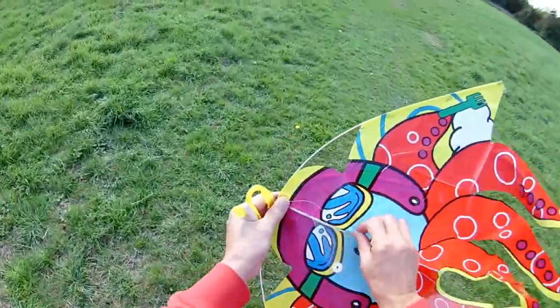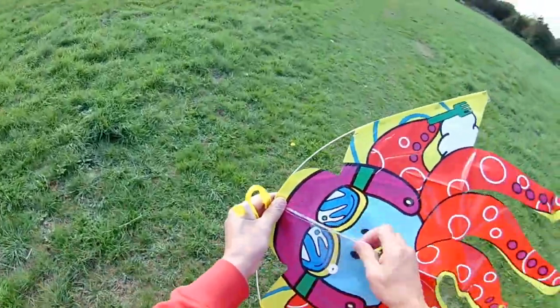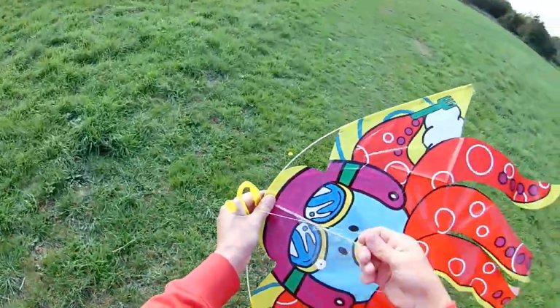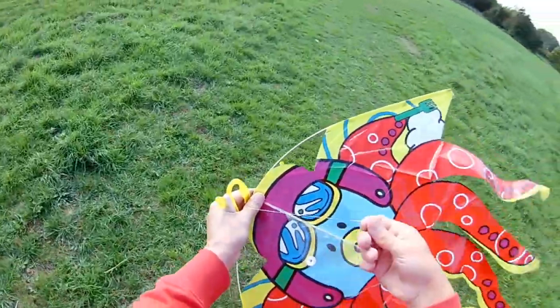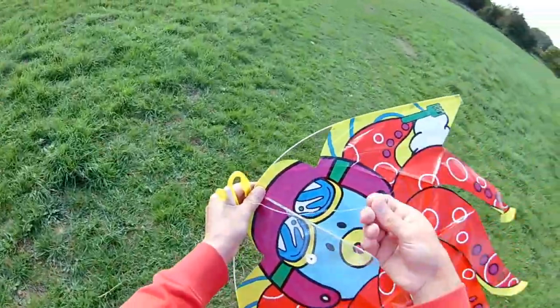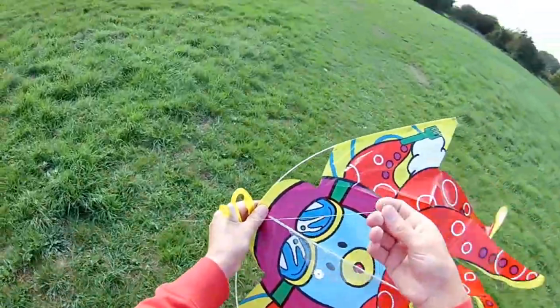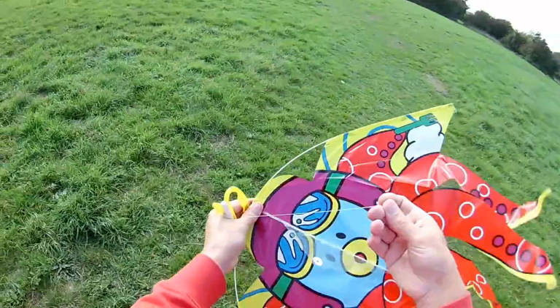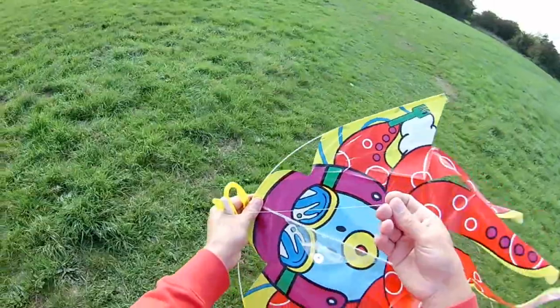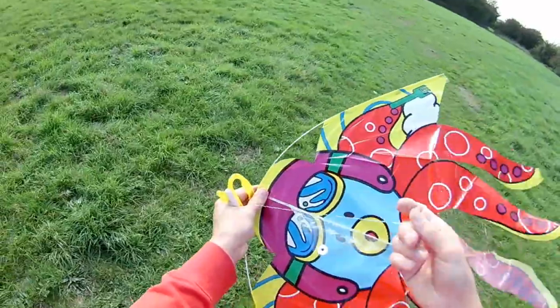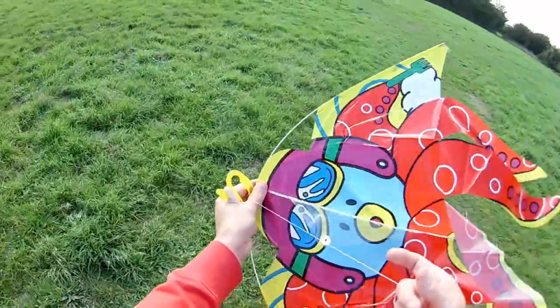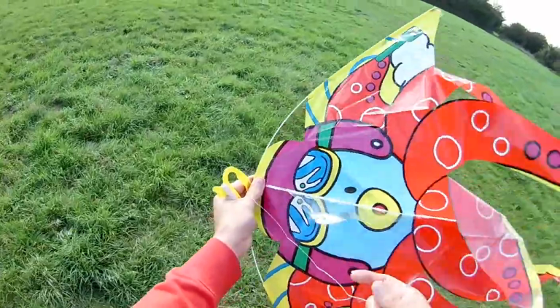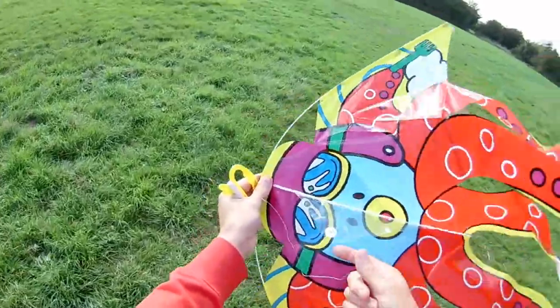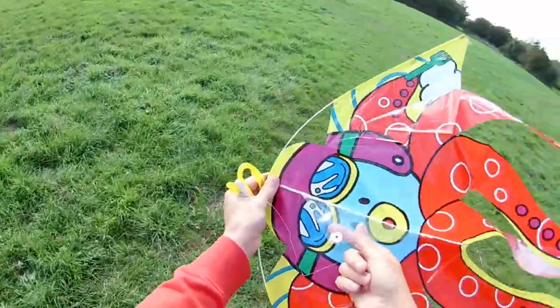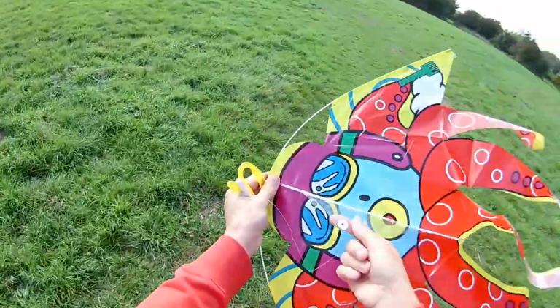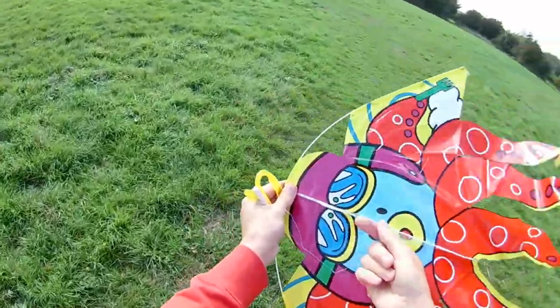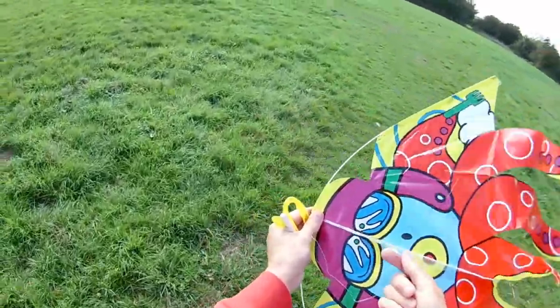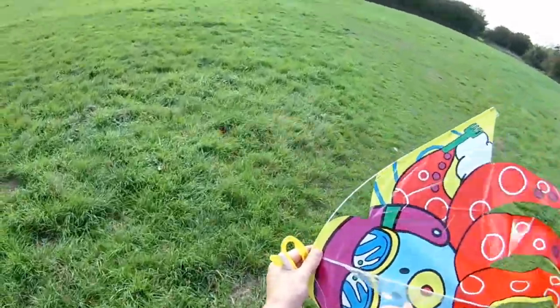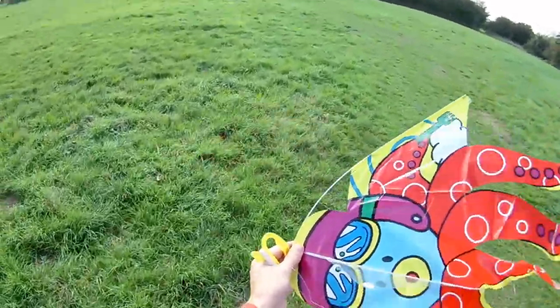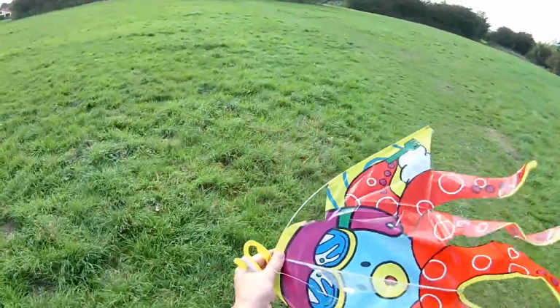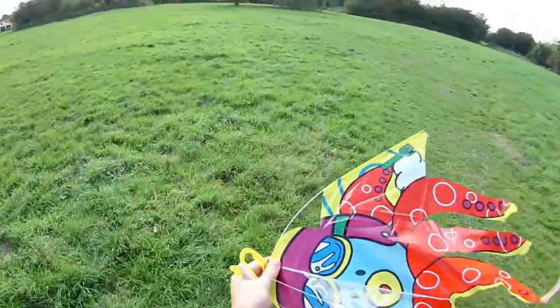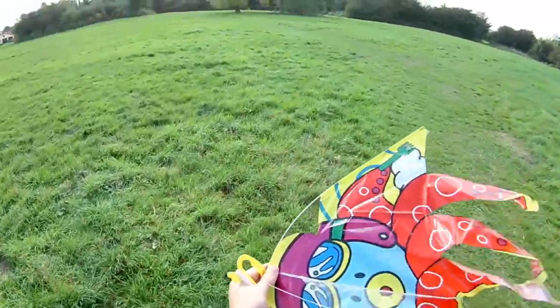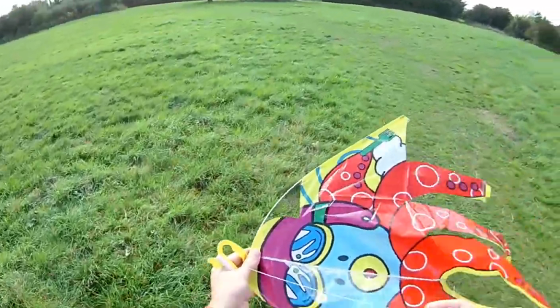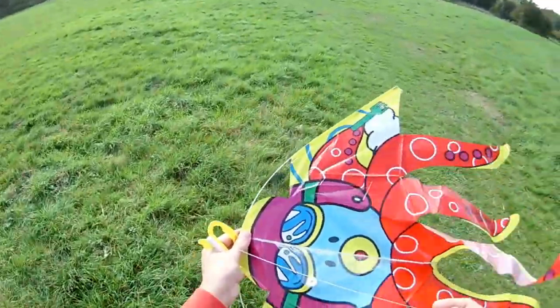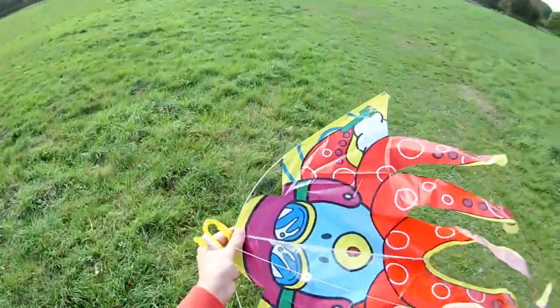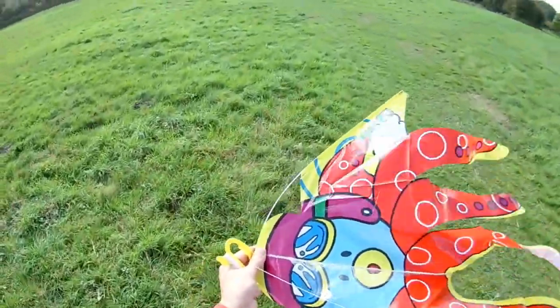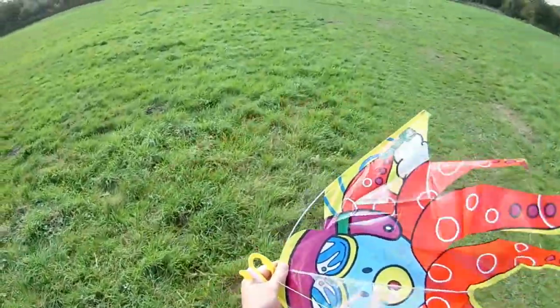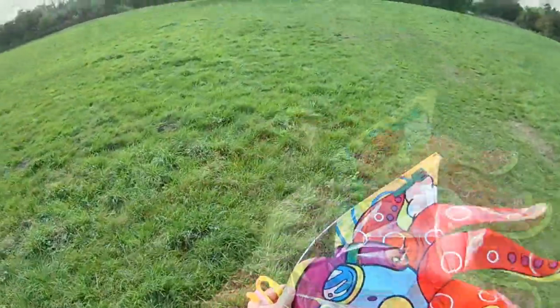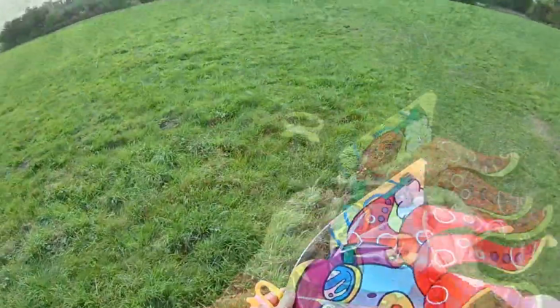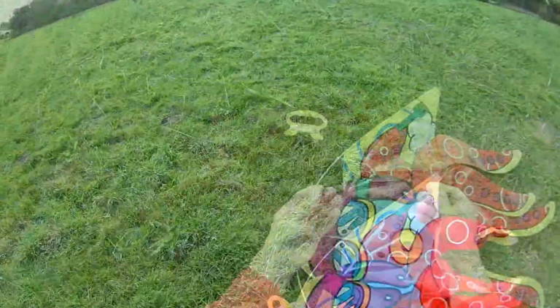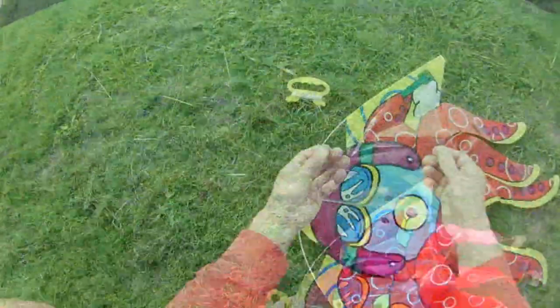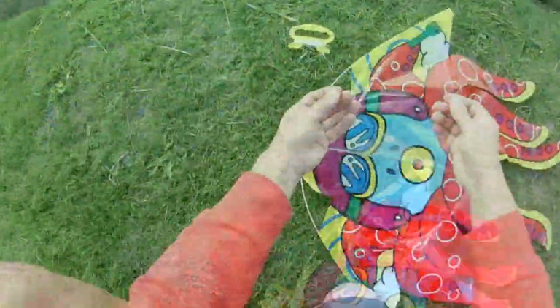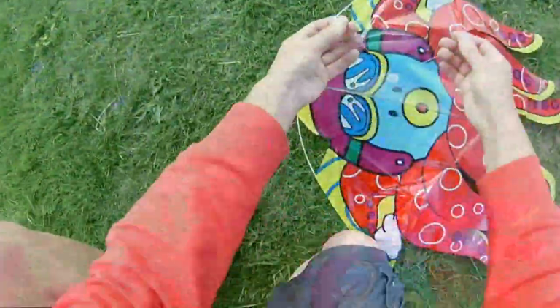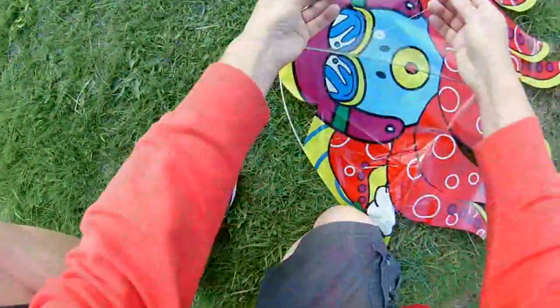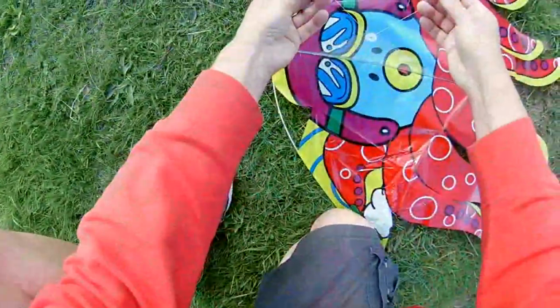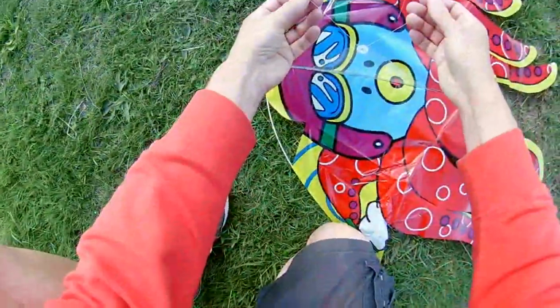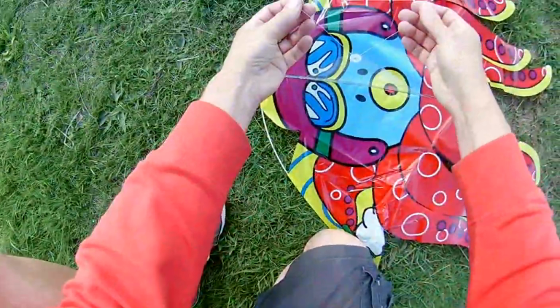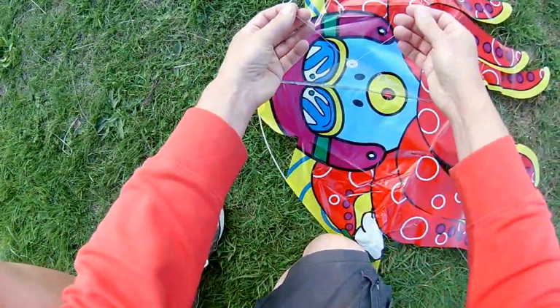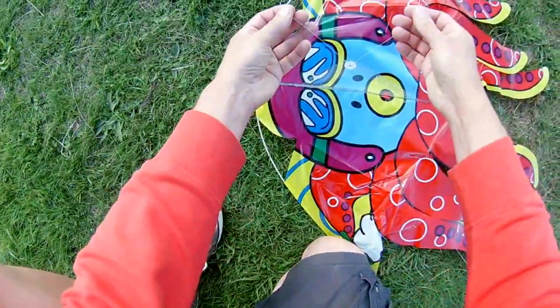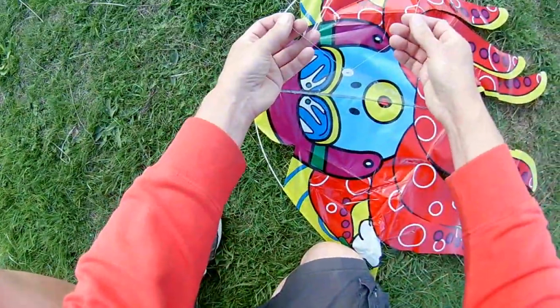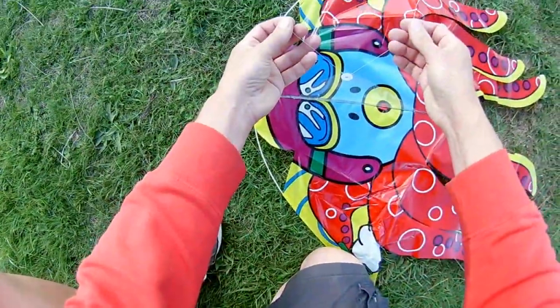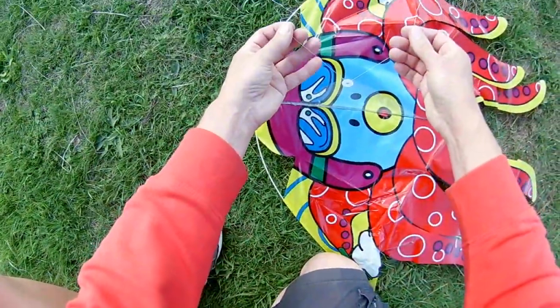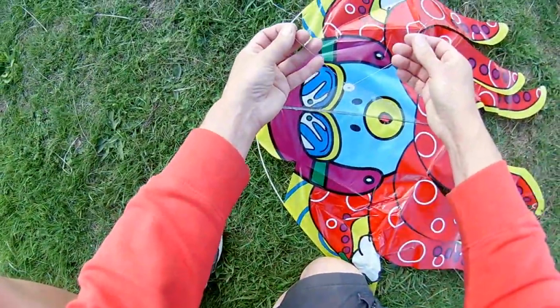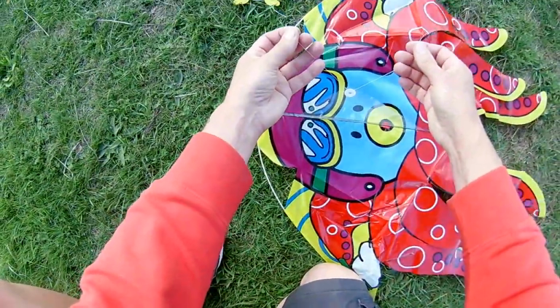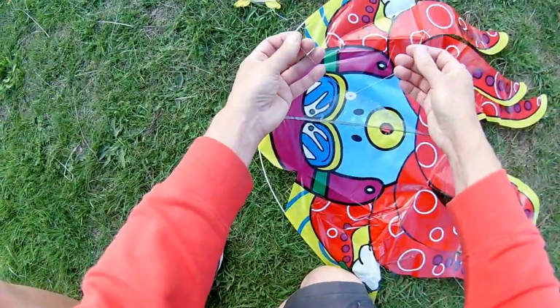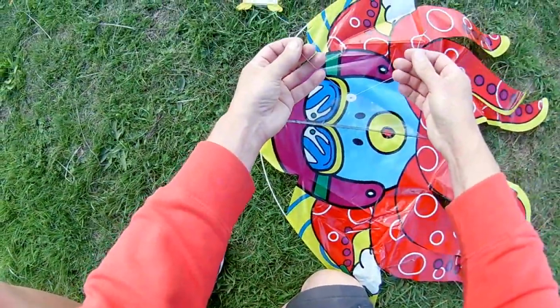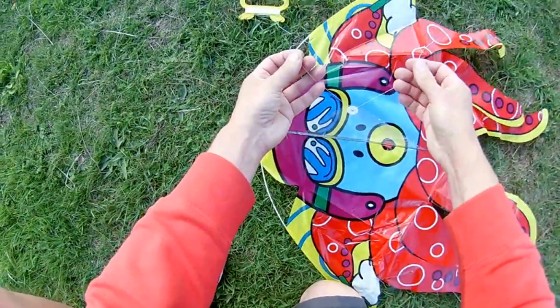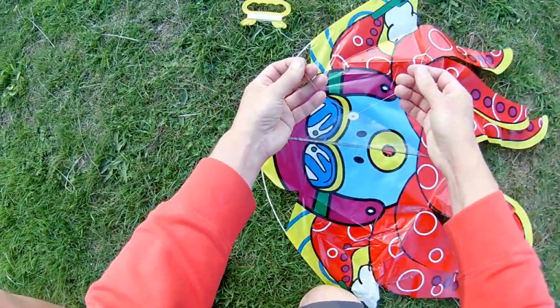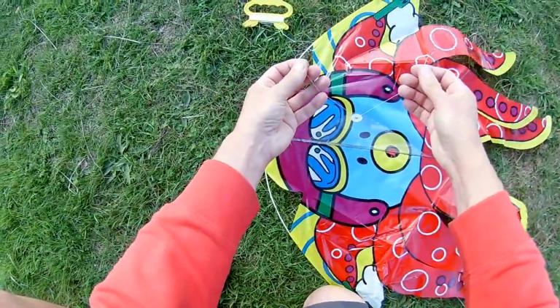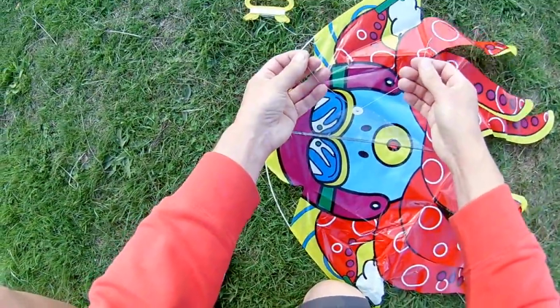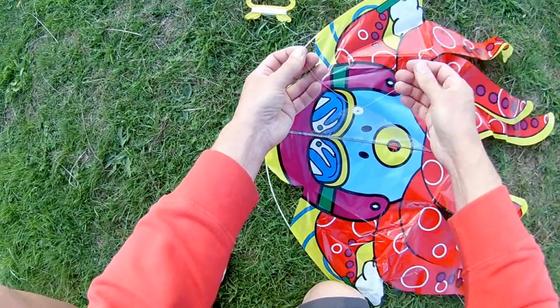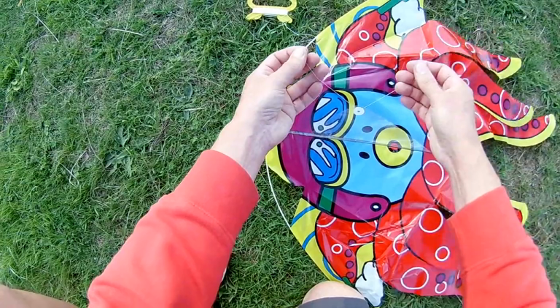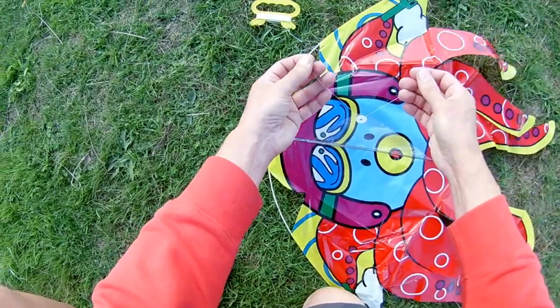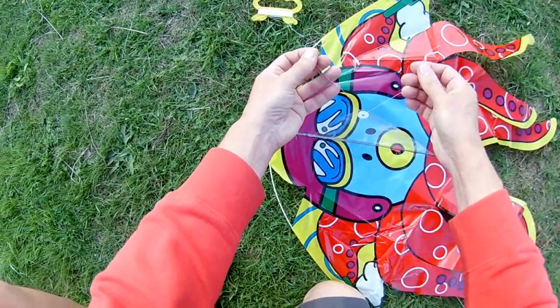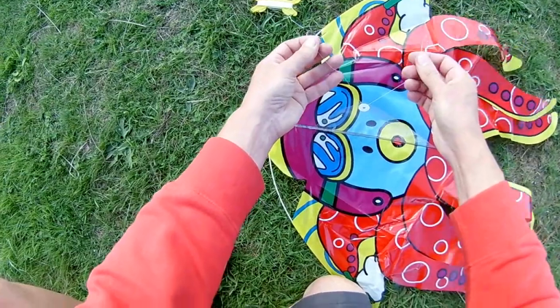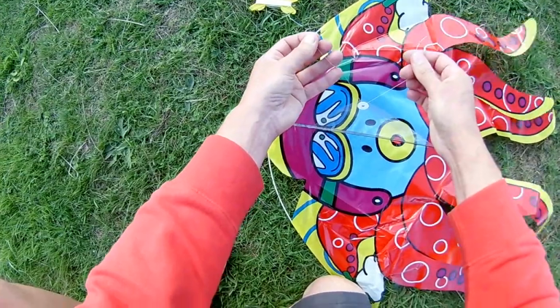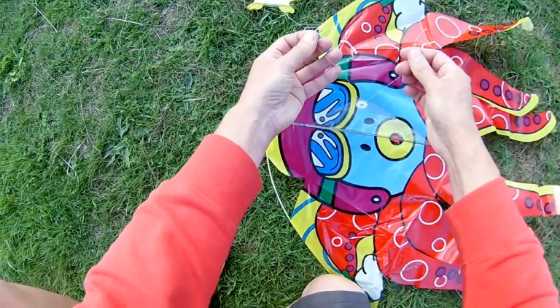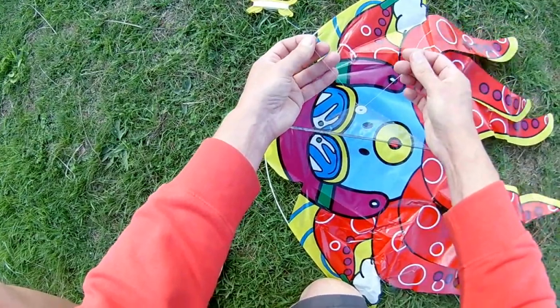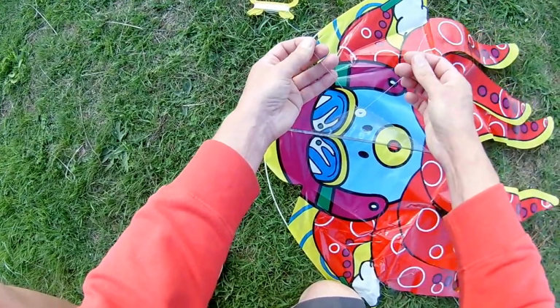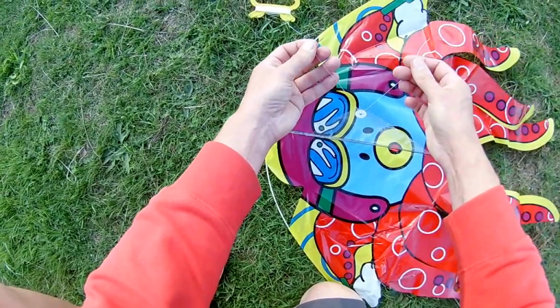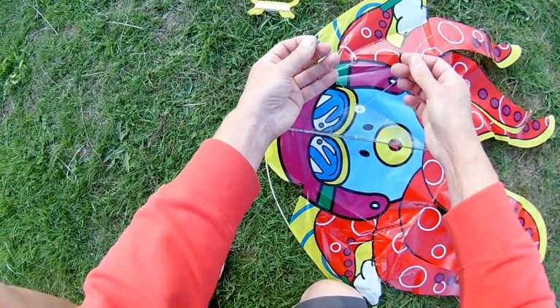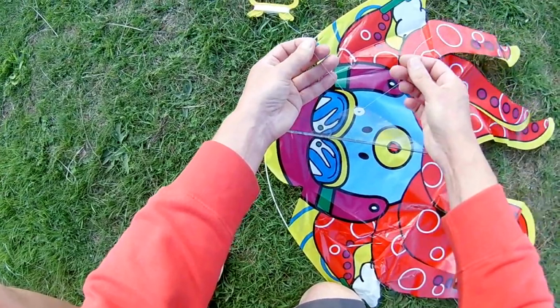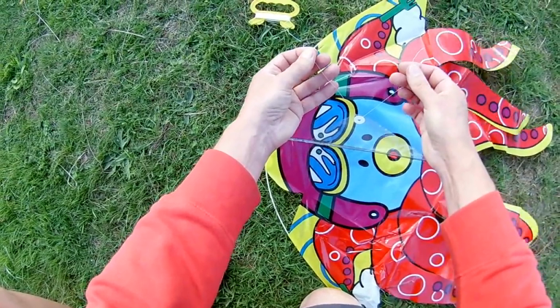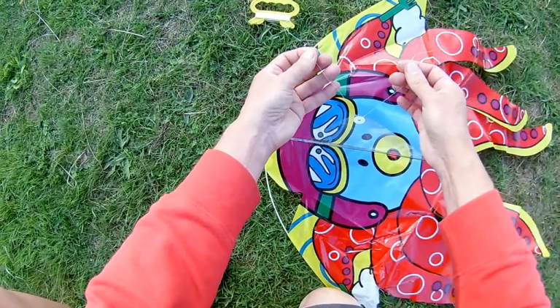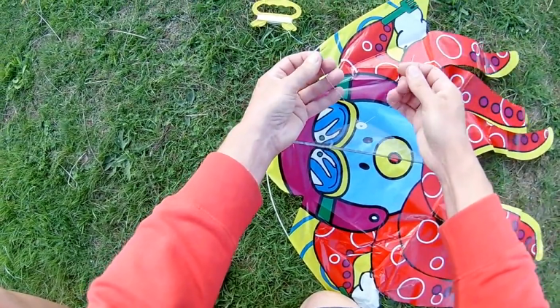I need to tie the cord on. Just trying to show you my knot — I'm not sure if the camera will catch this.